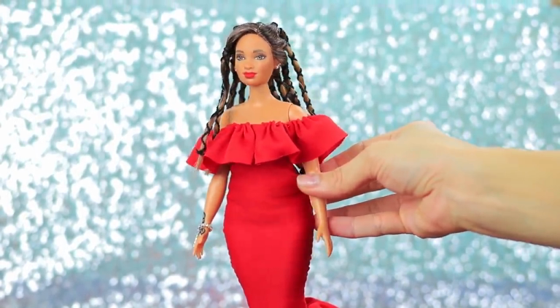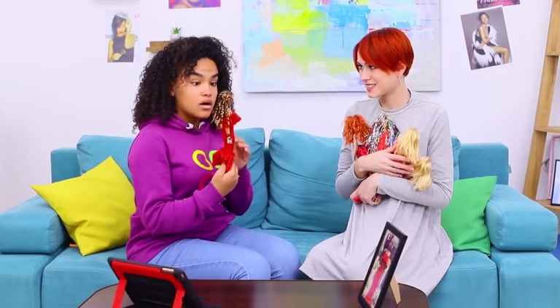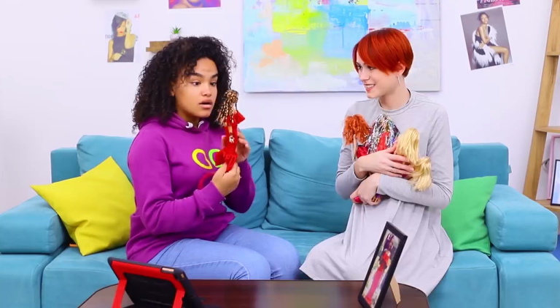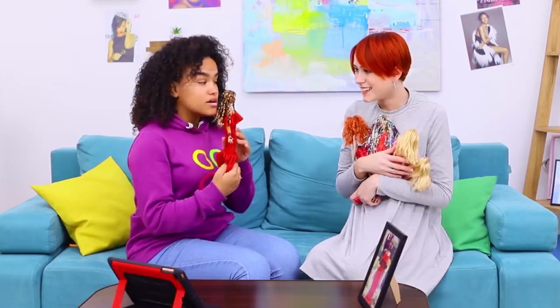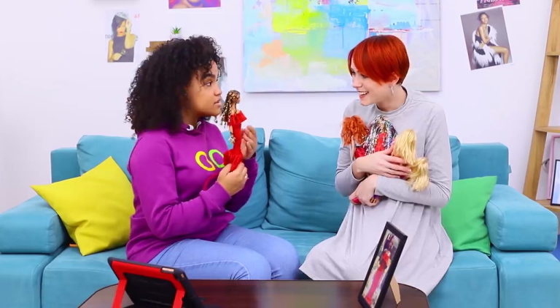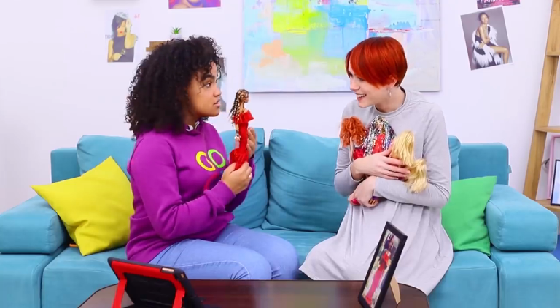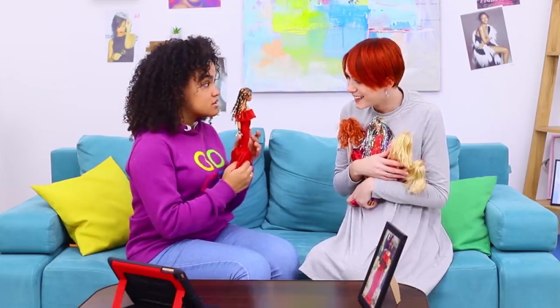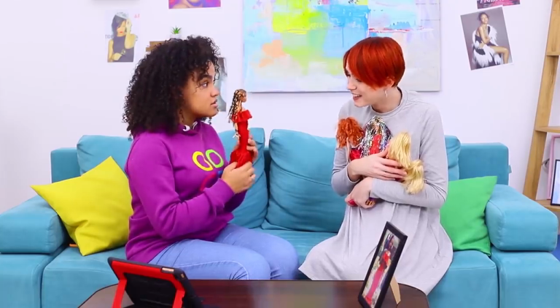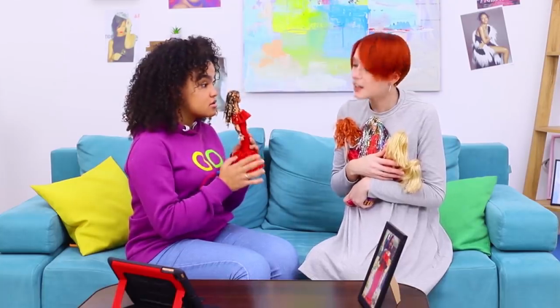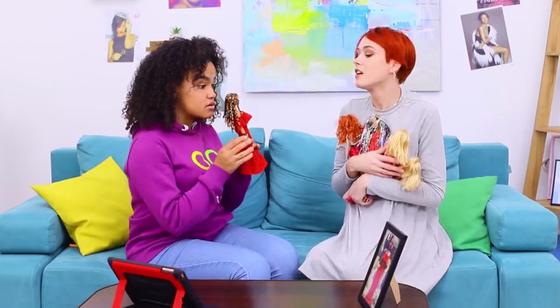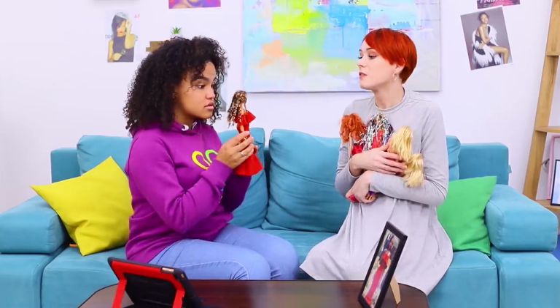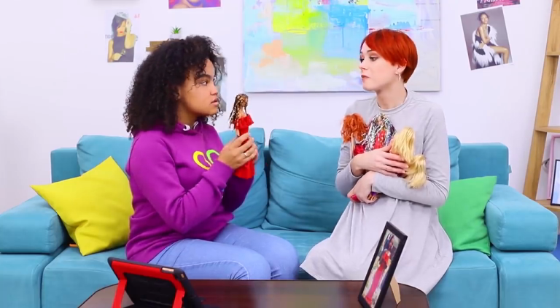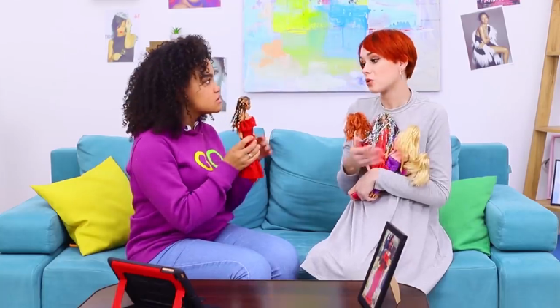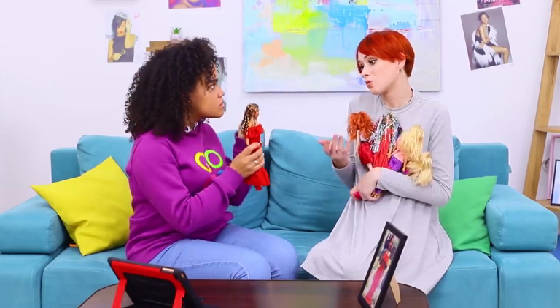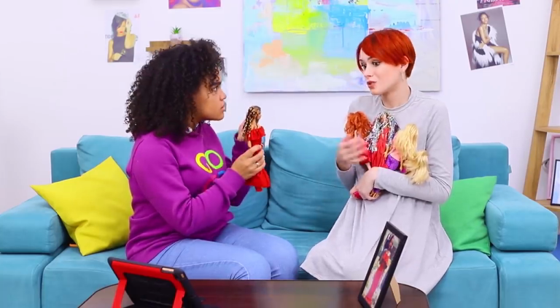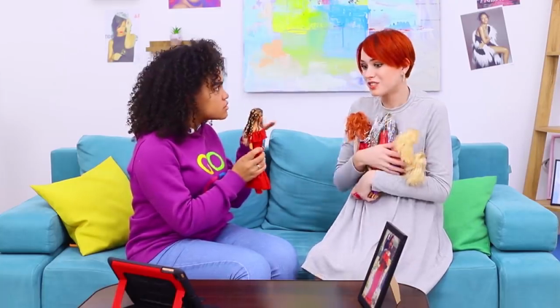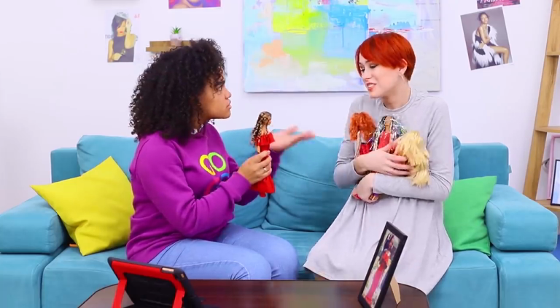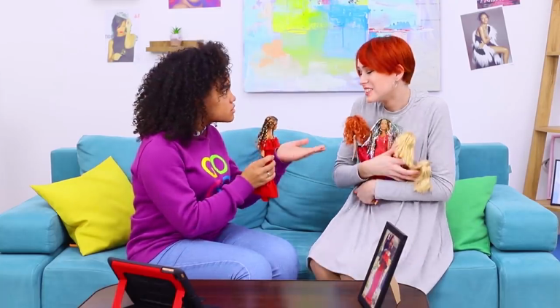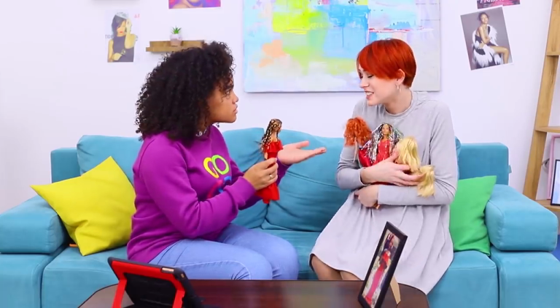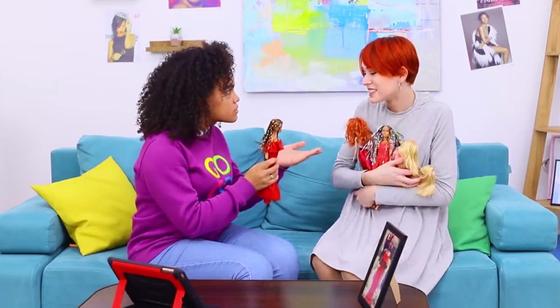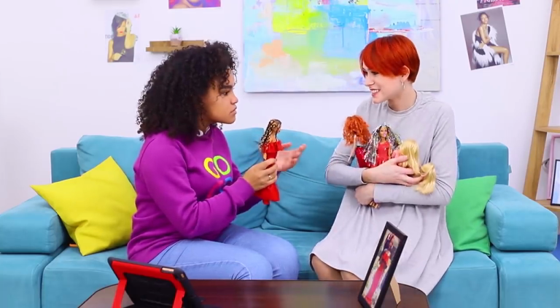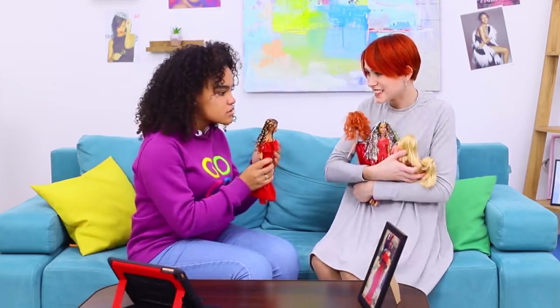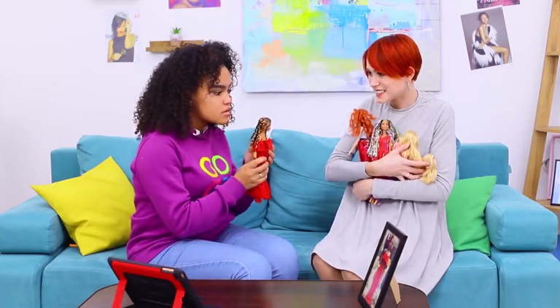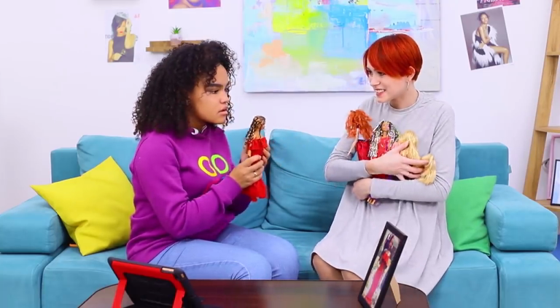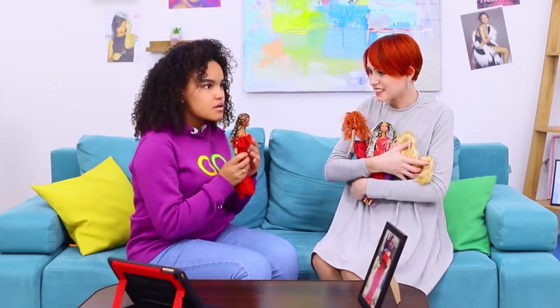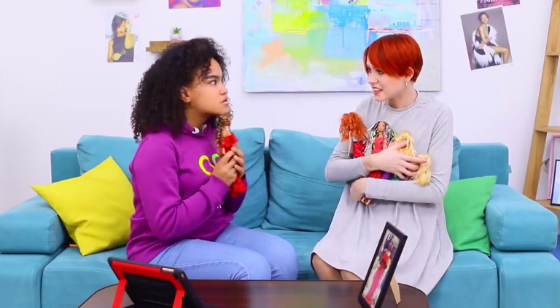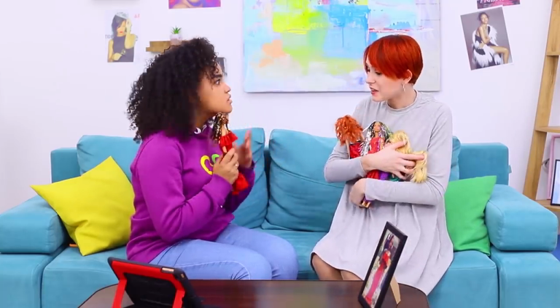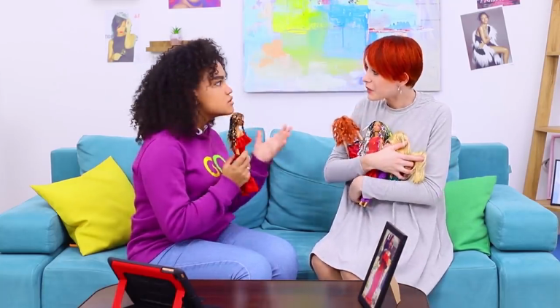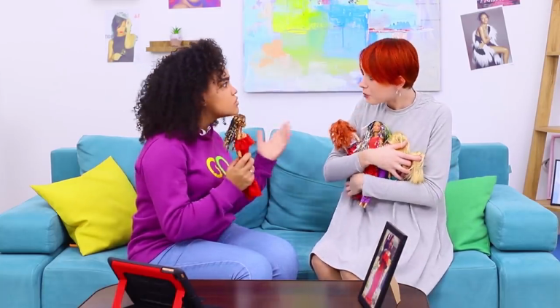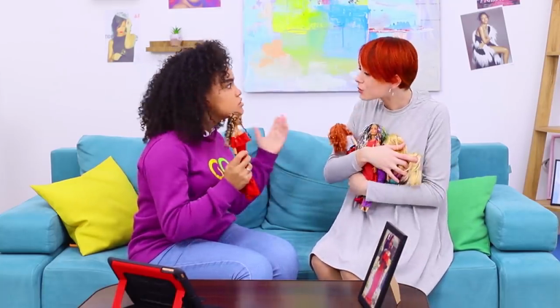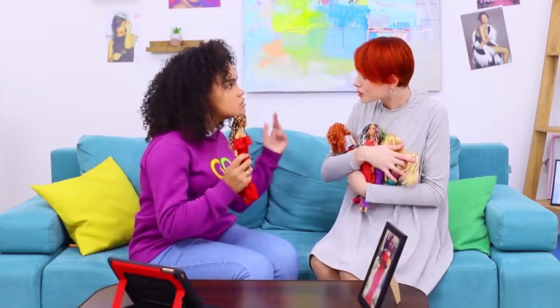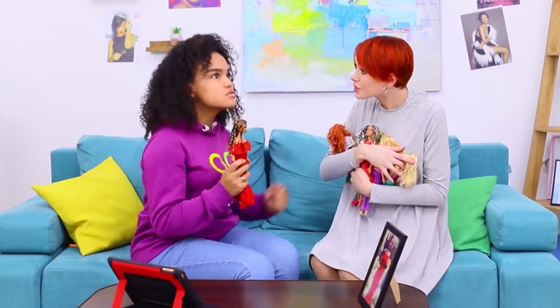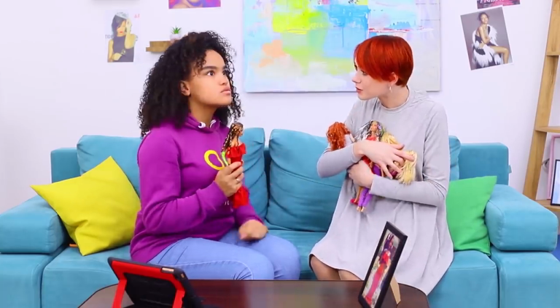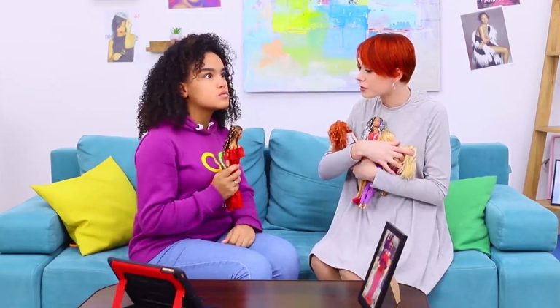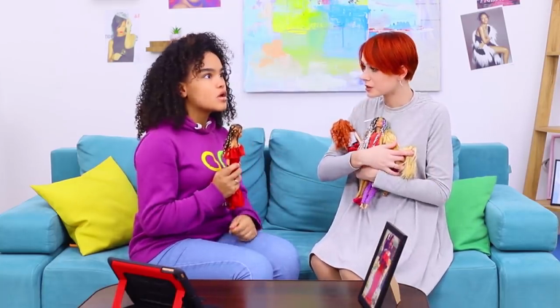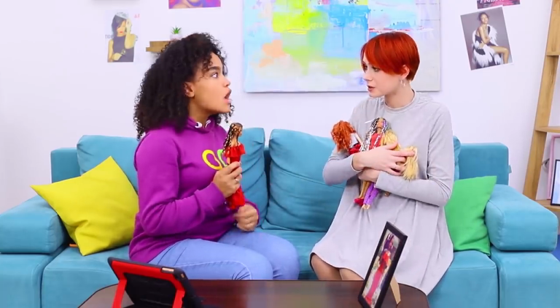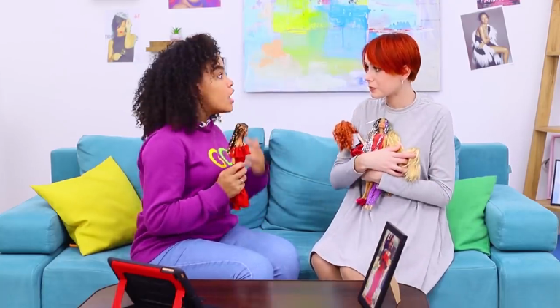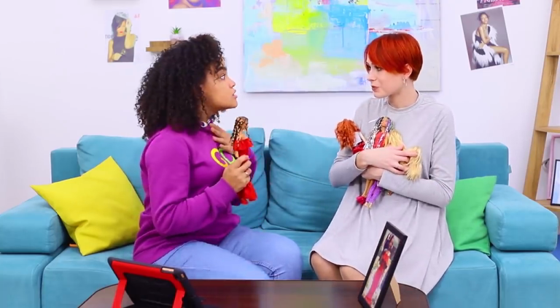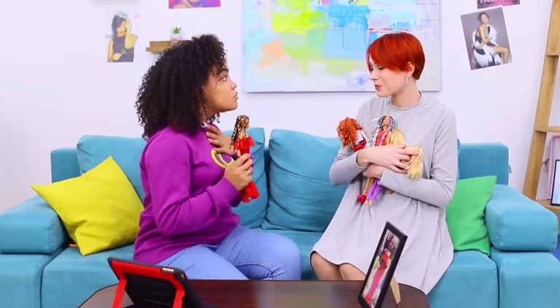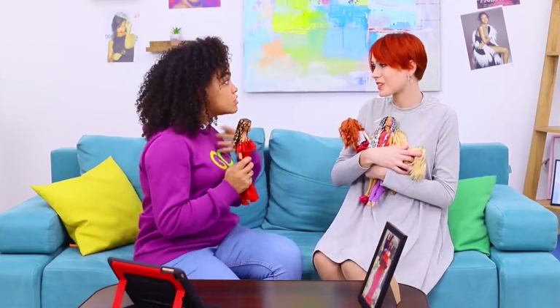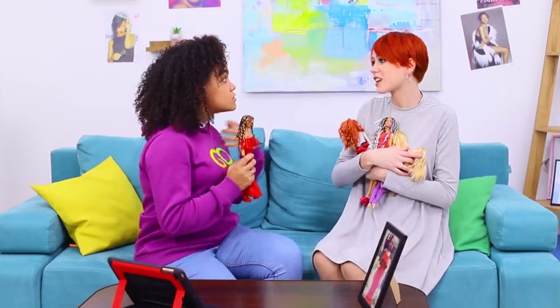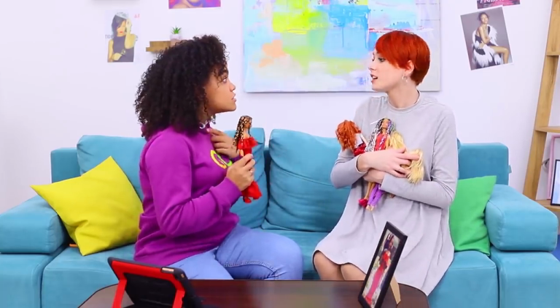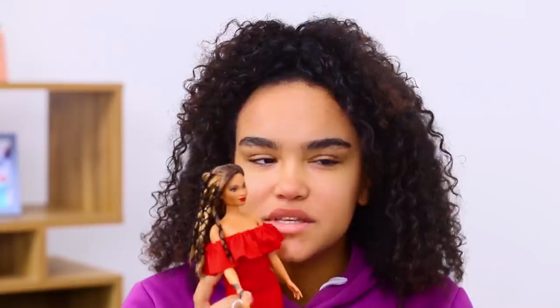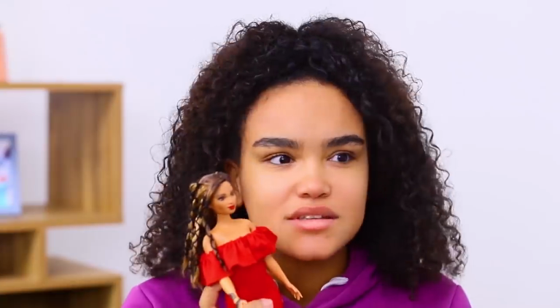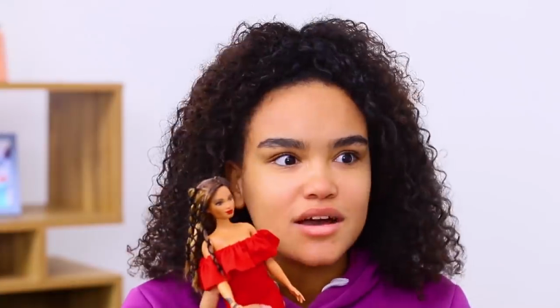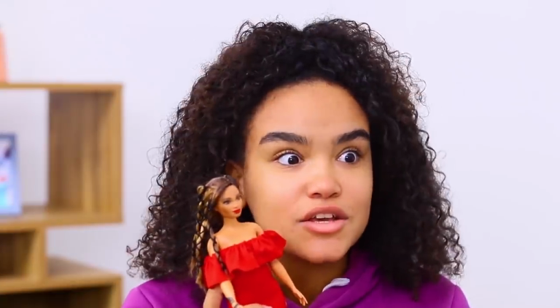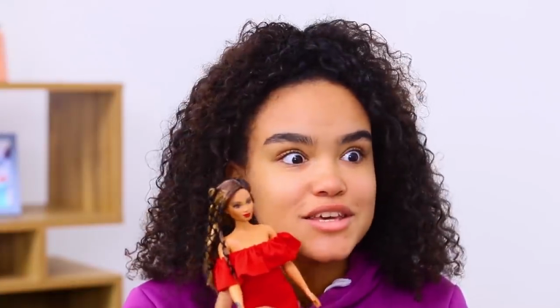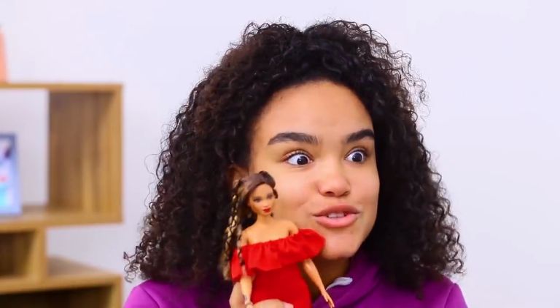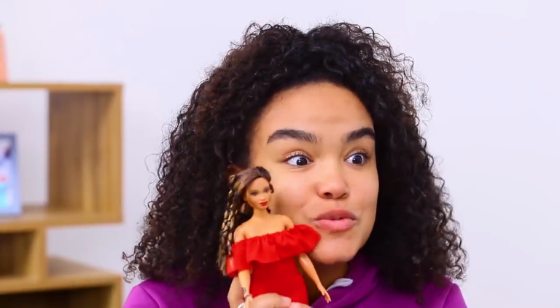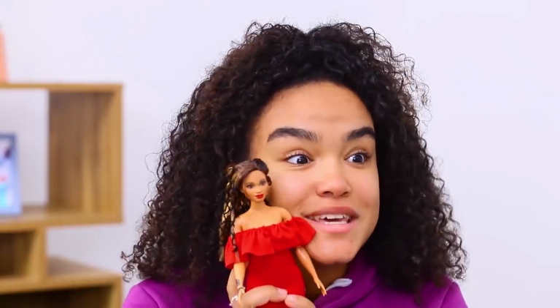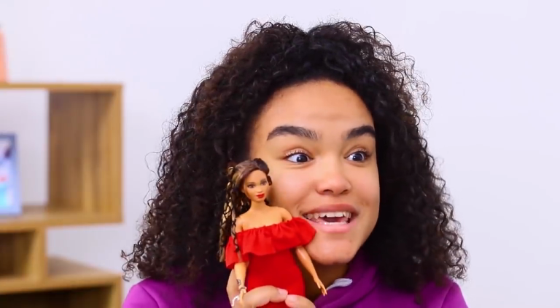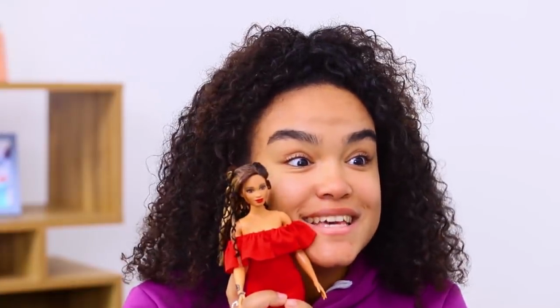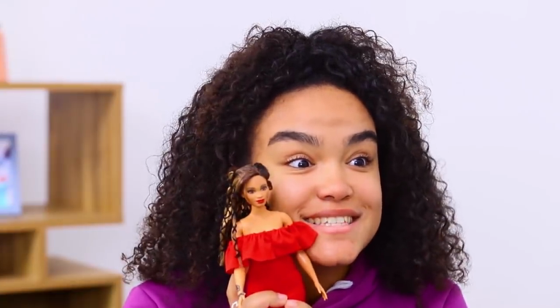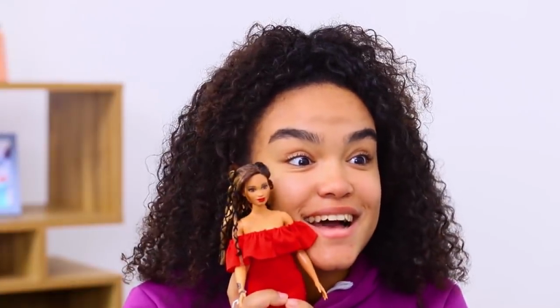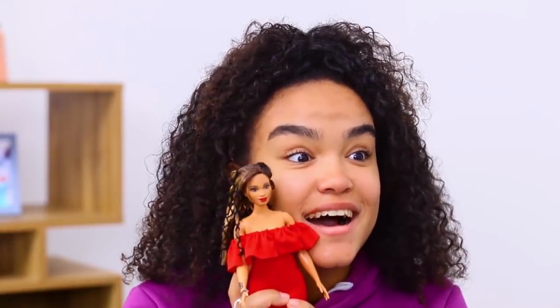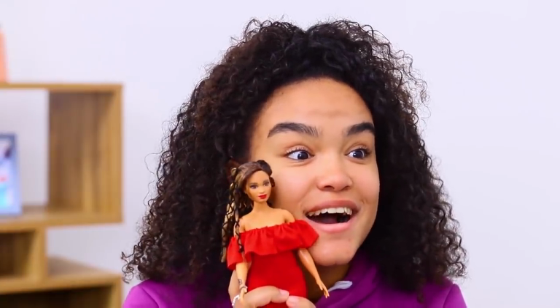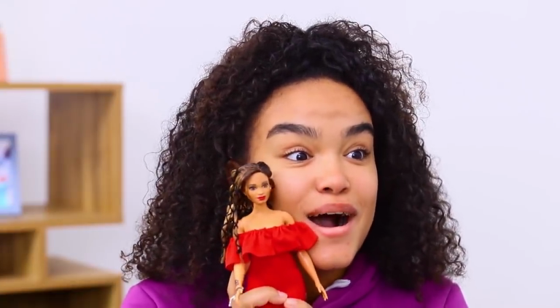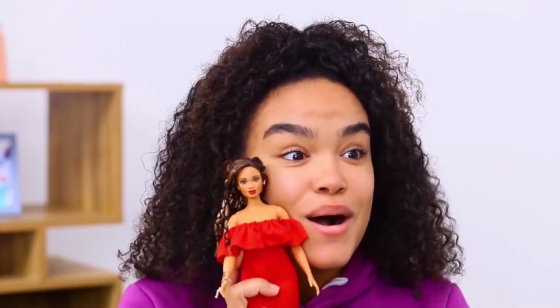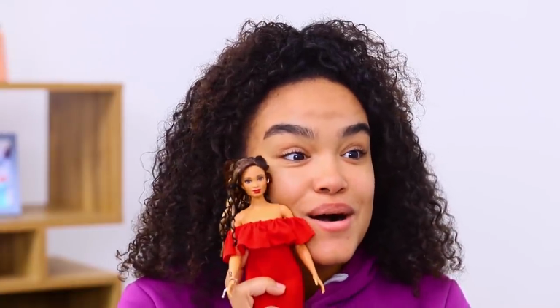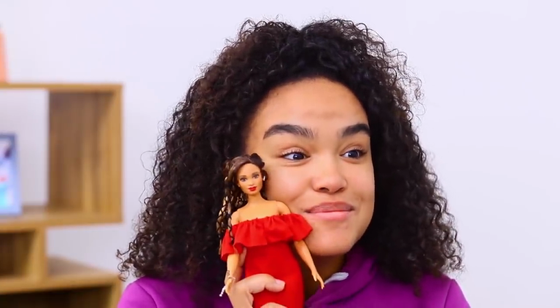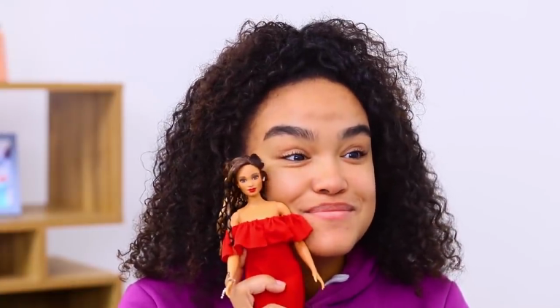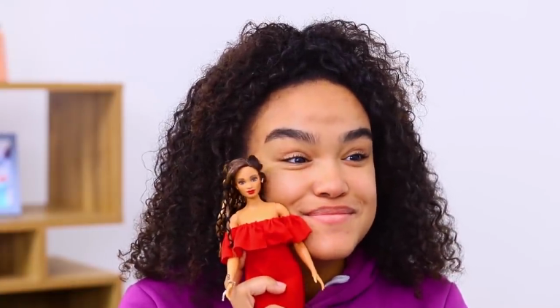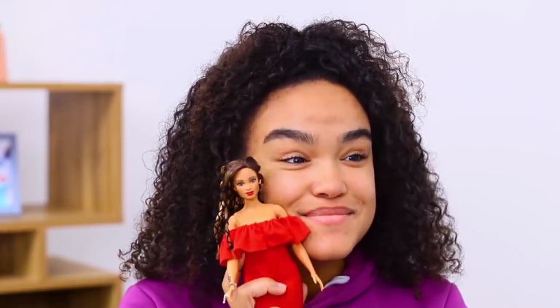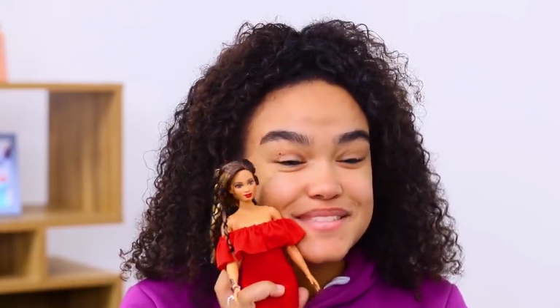Whoa! Redhead, this doll version of Rihanna looks just like her! Can I keep it? You are so talented!